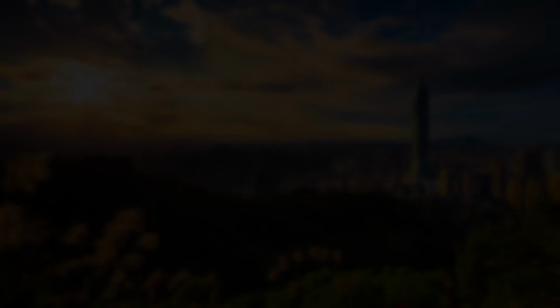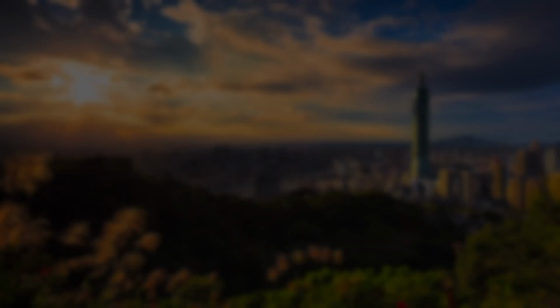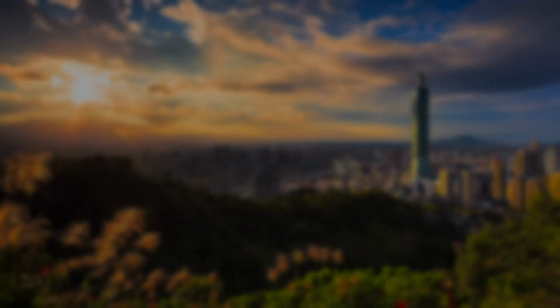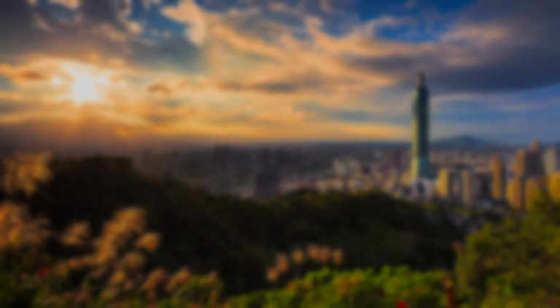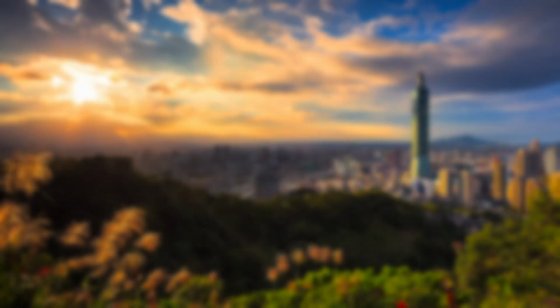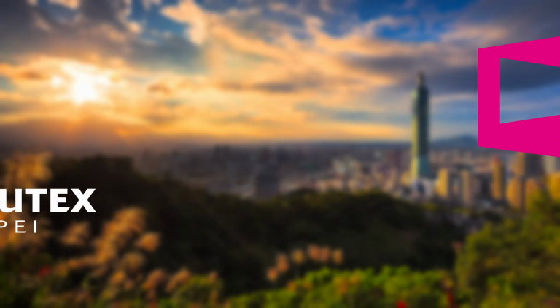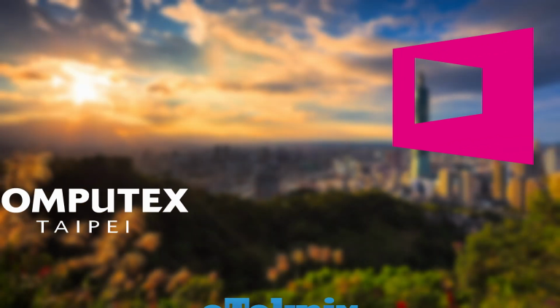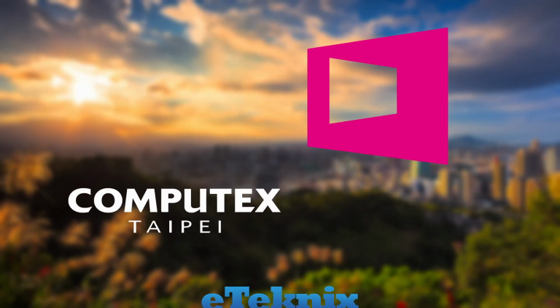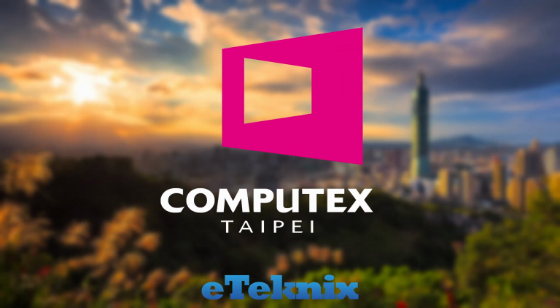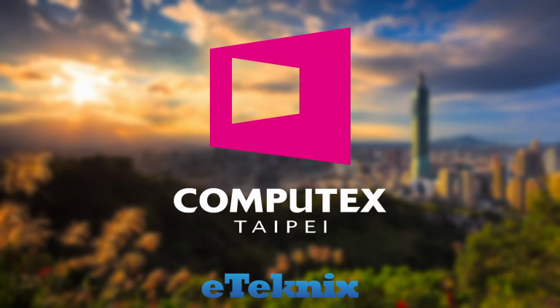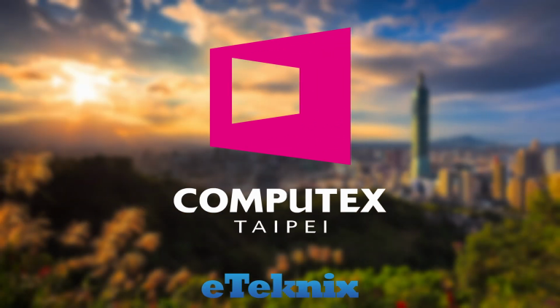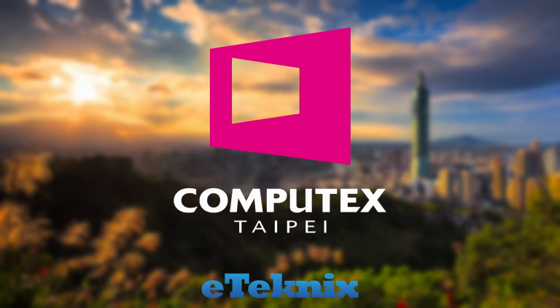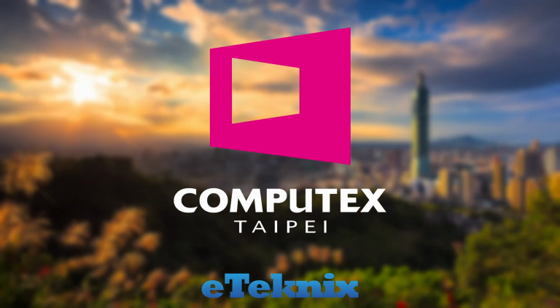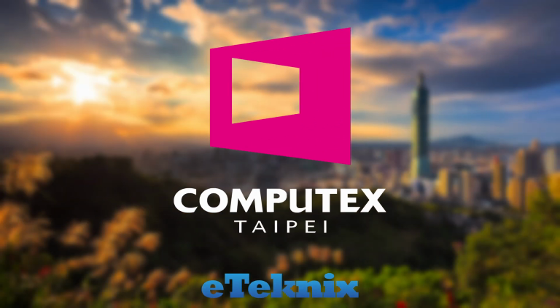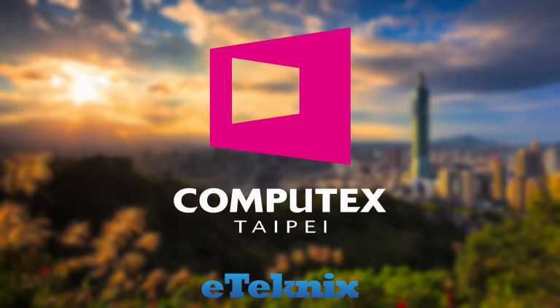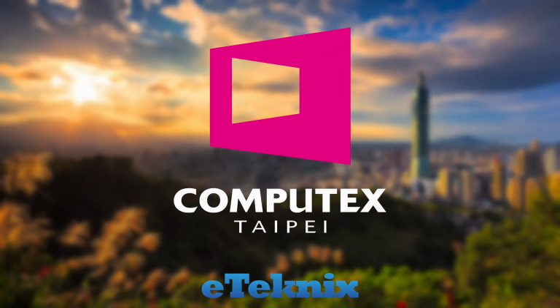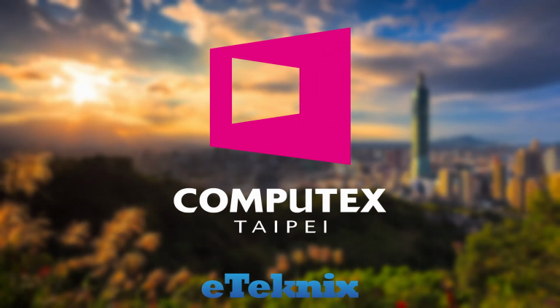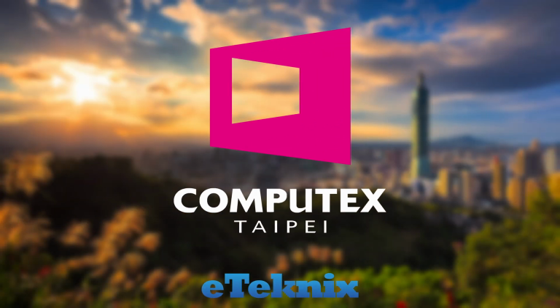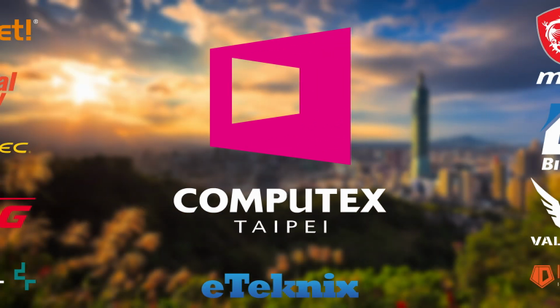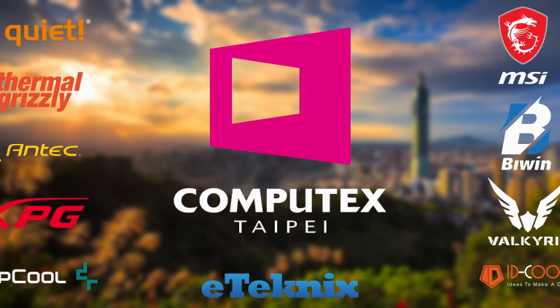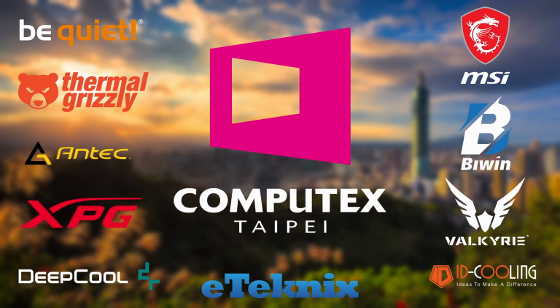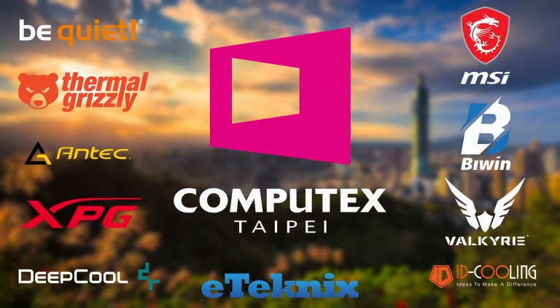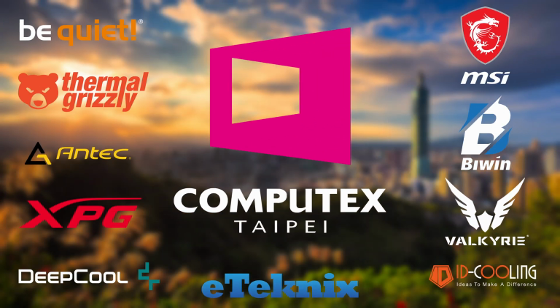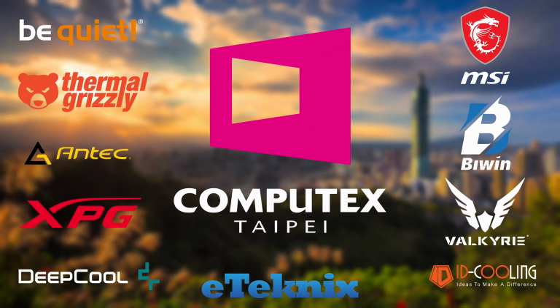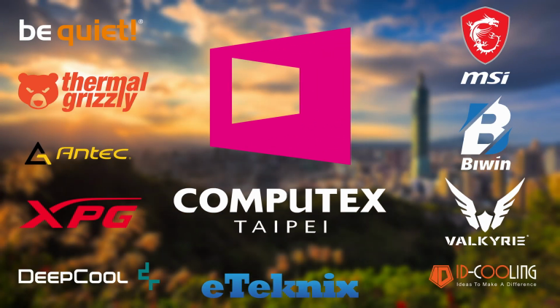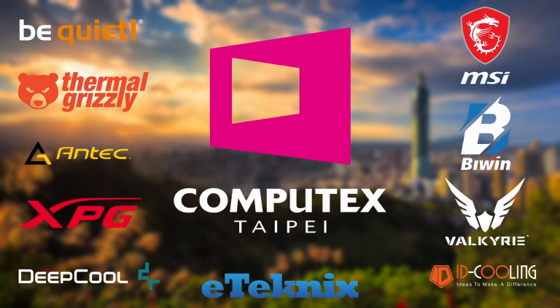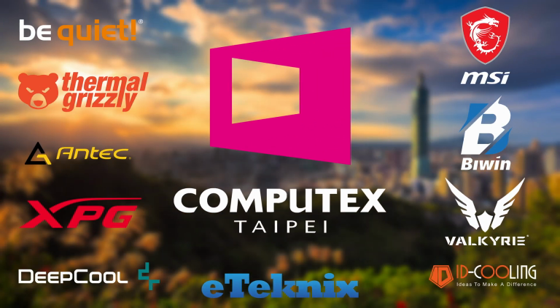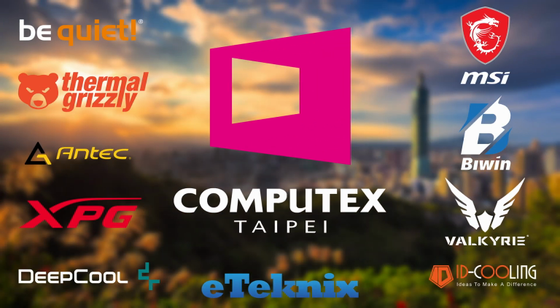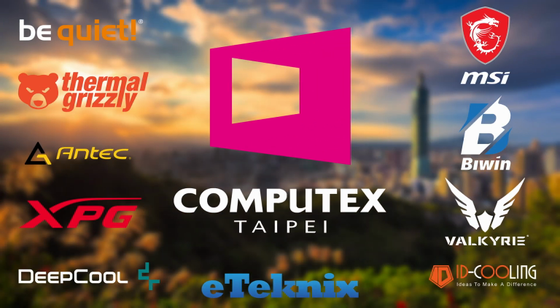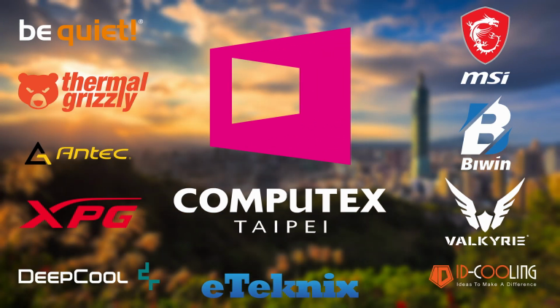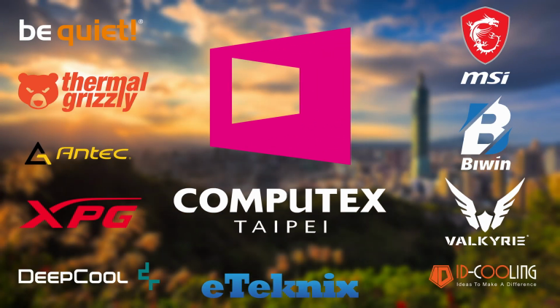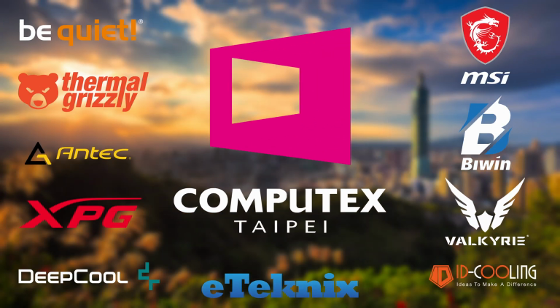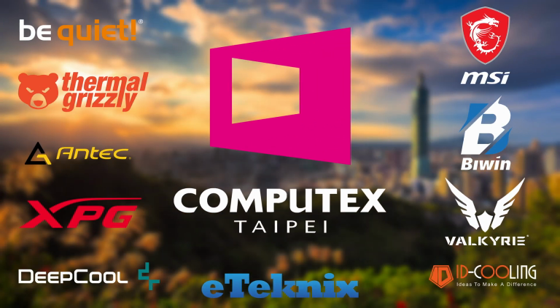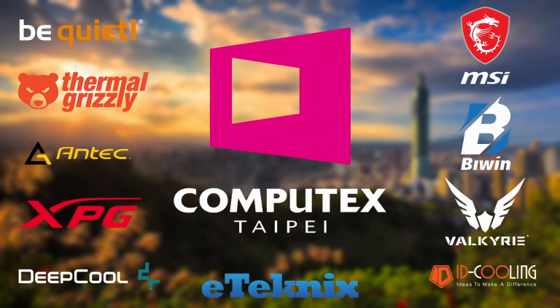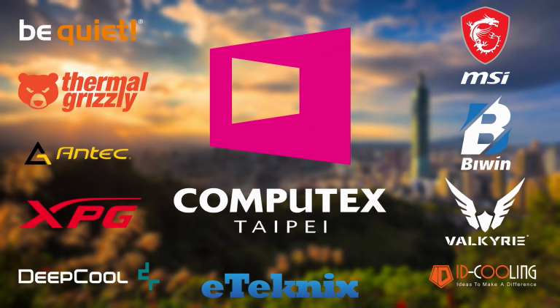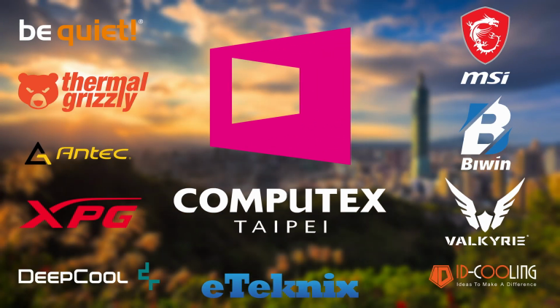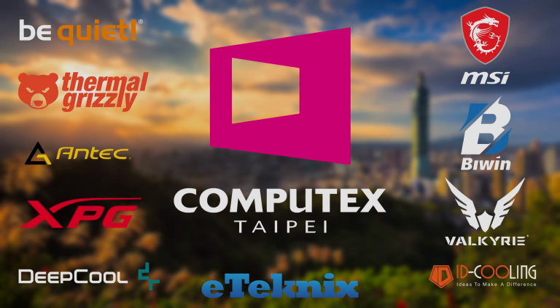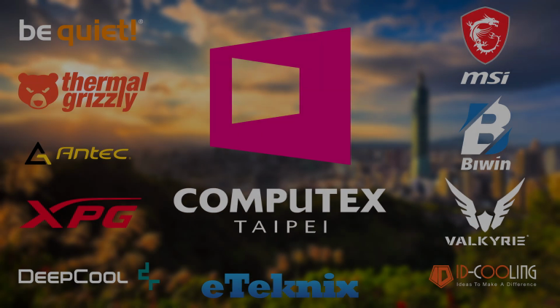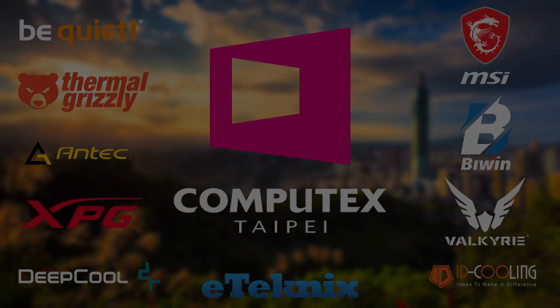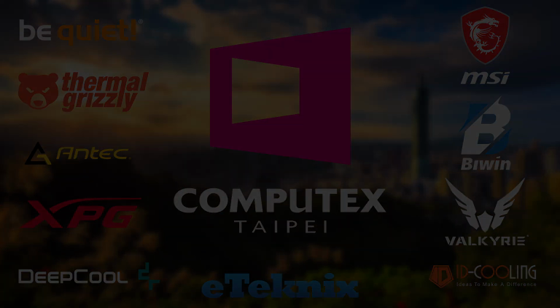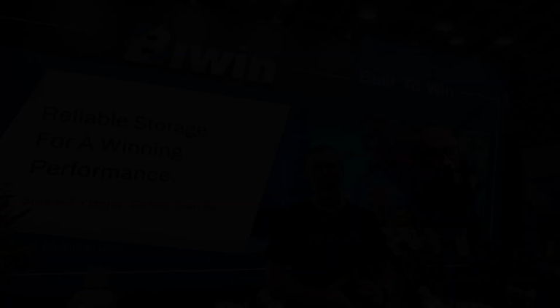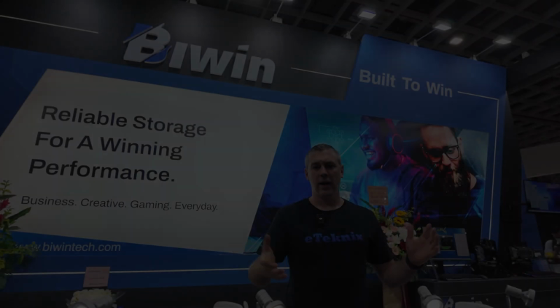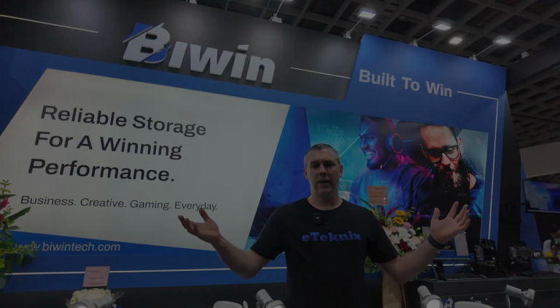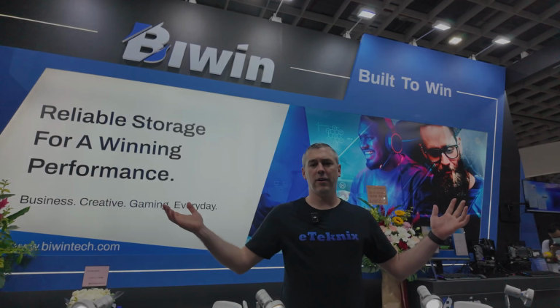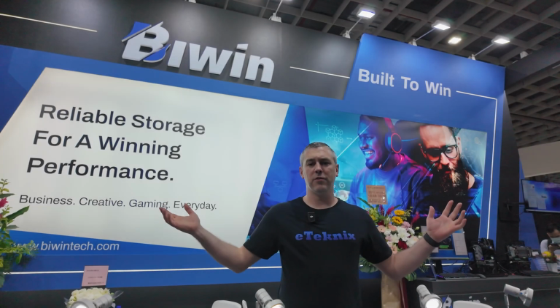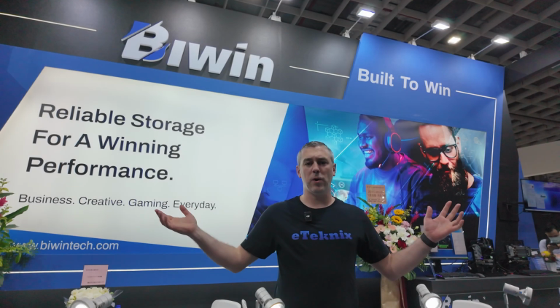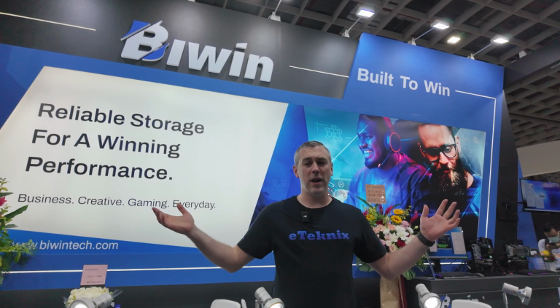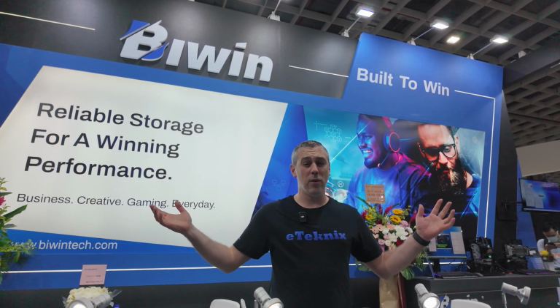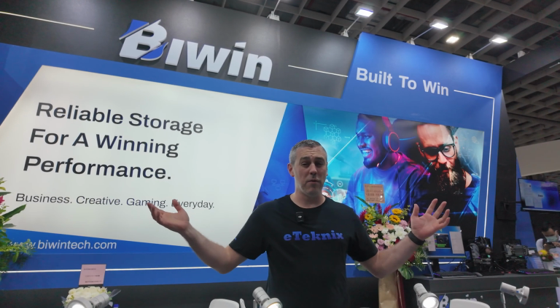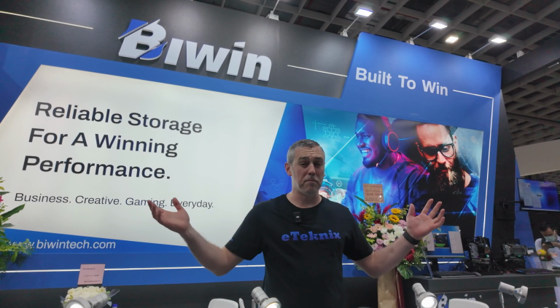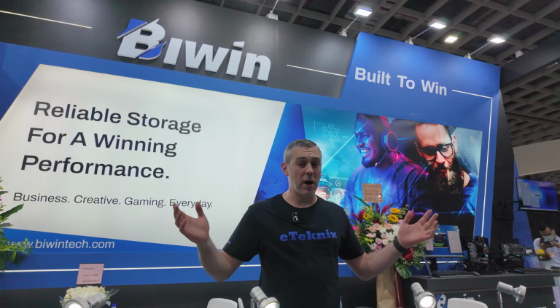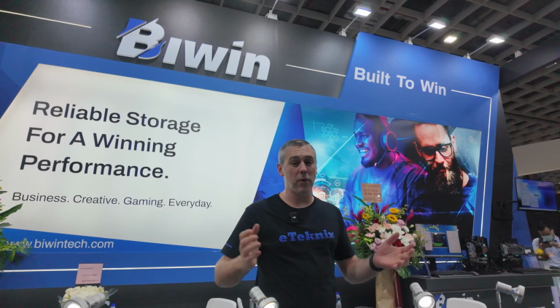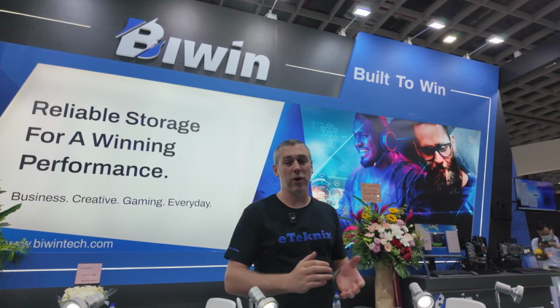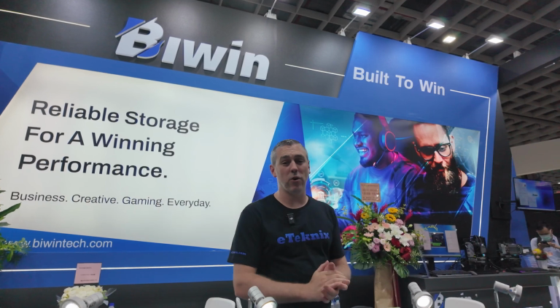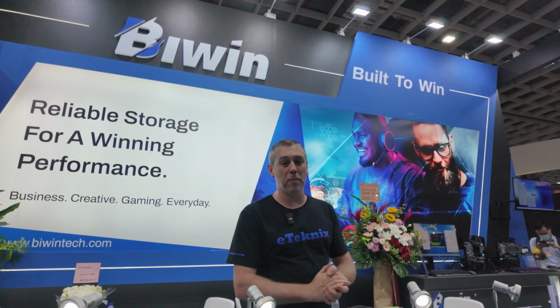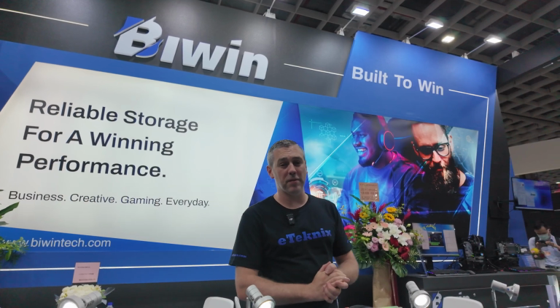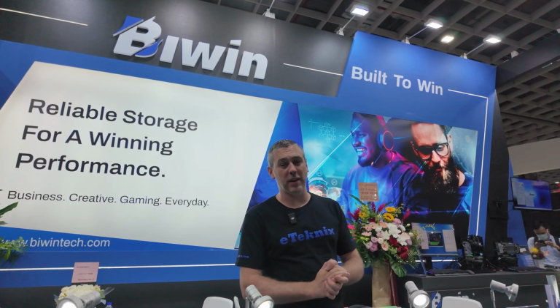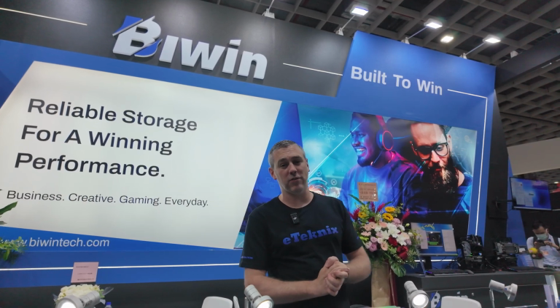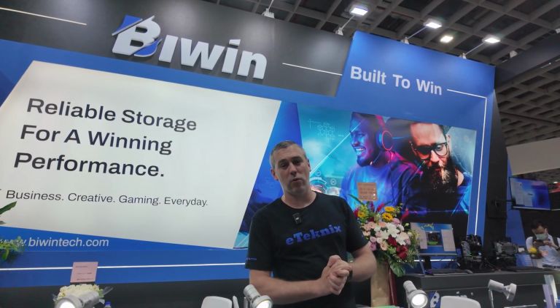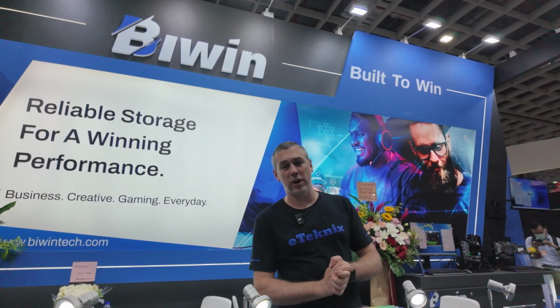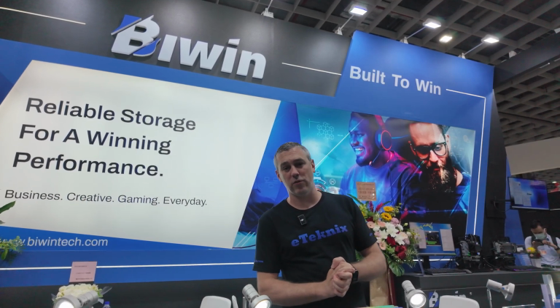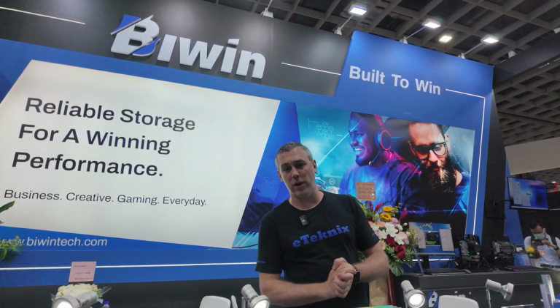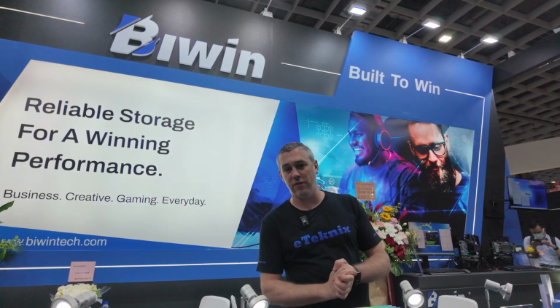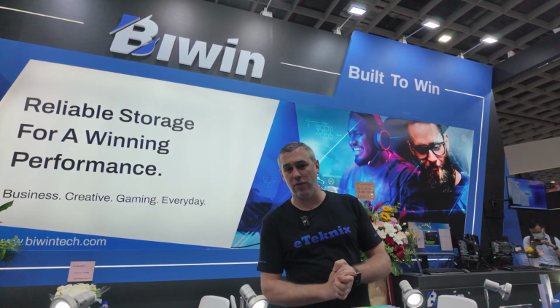Thanks to all of our sponsors for making our Computex 2024 coverage possible. We're here with Biwin at Computex 2024.